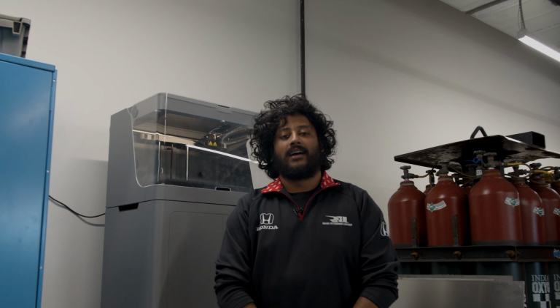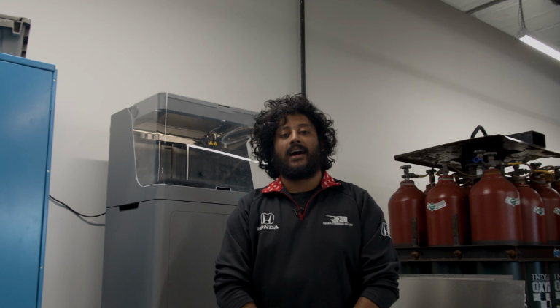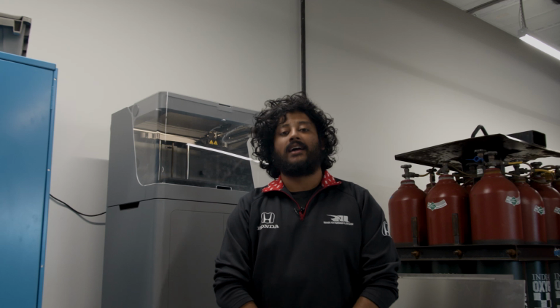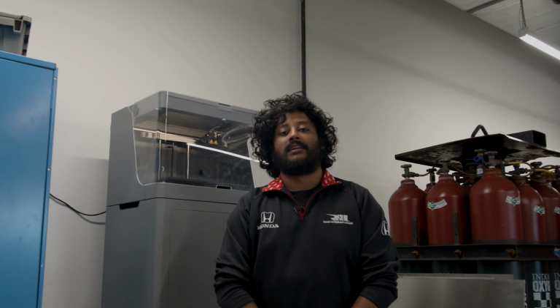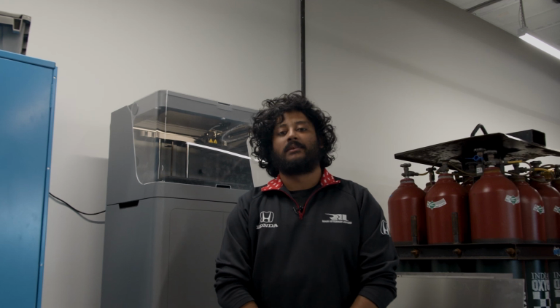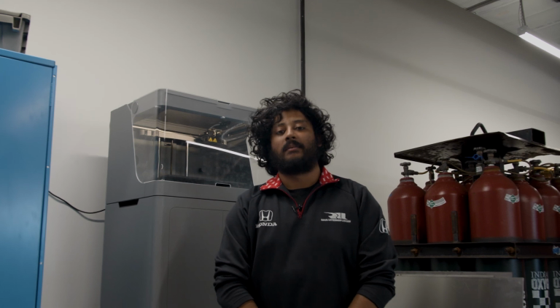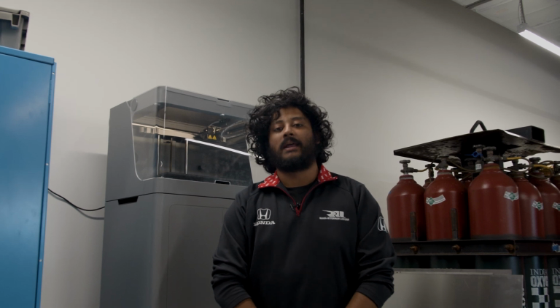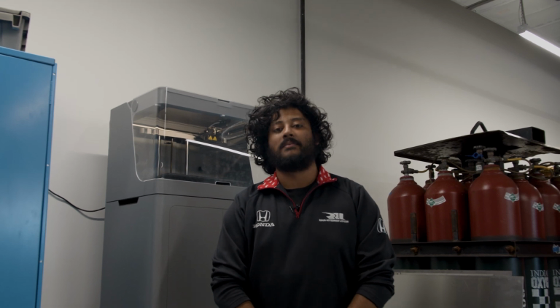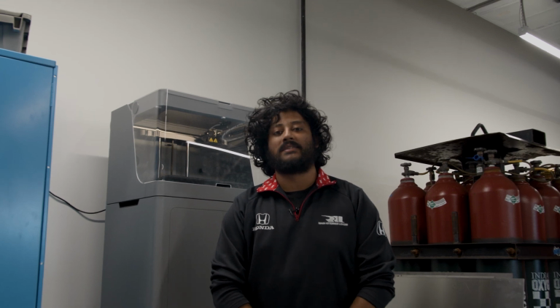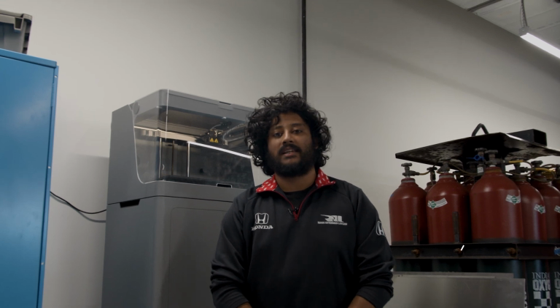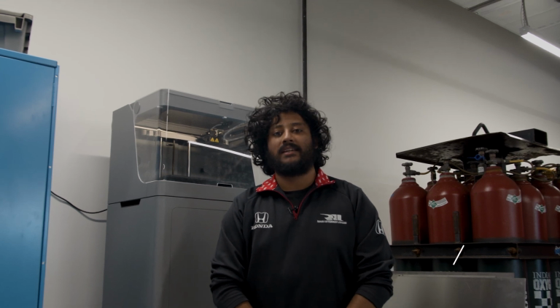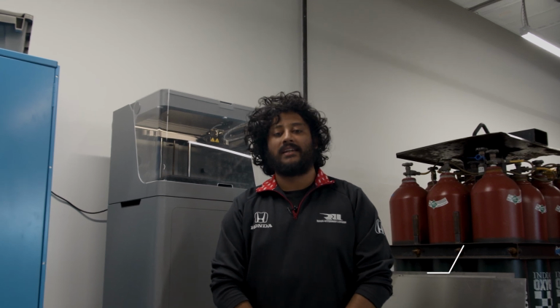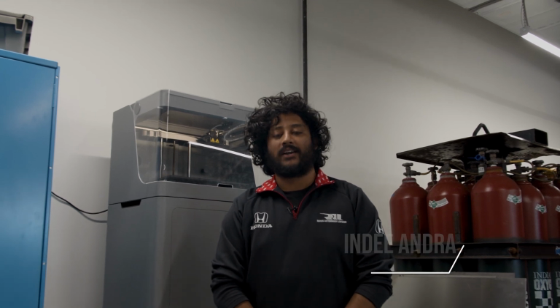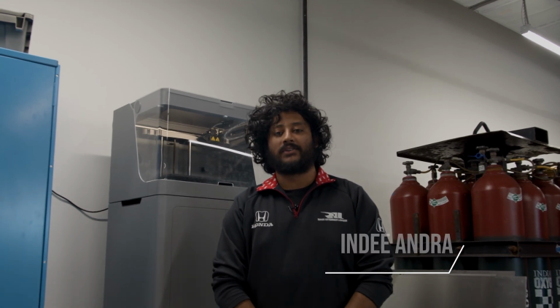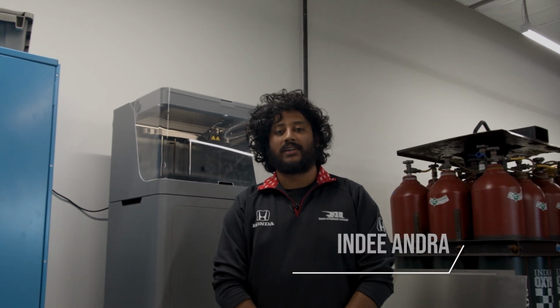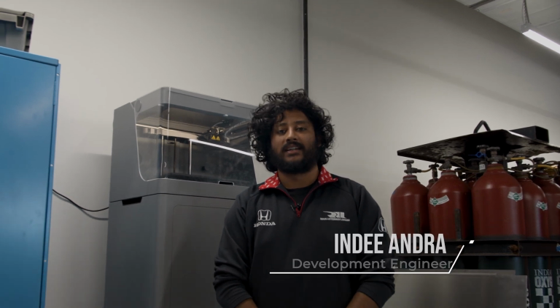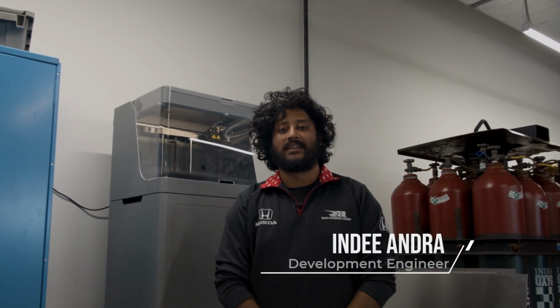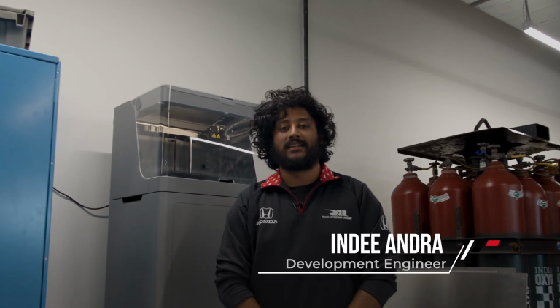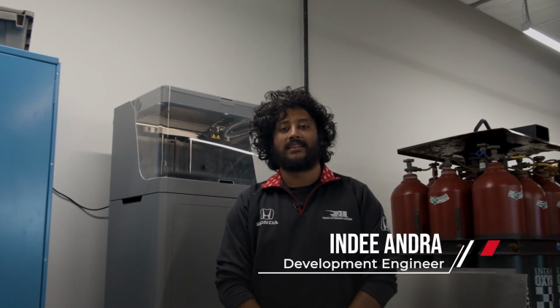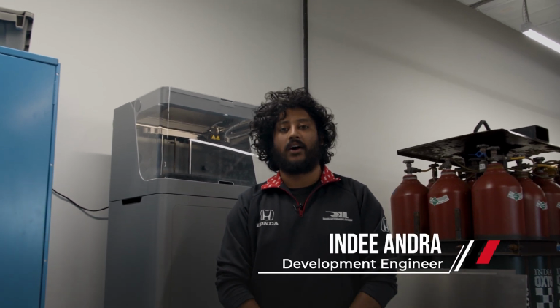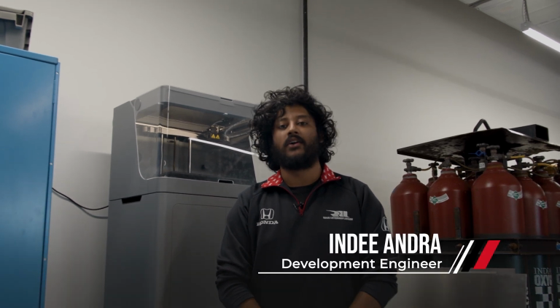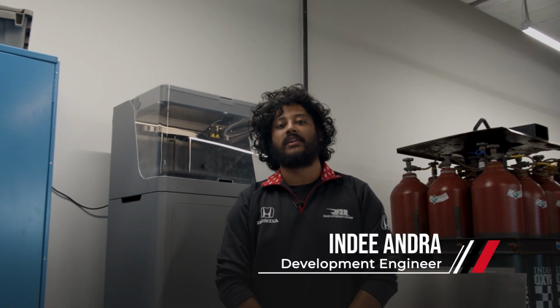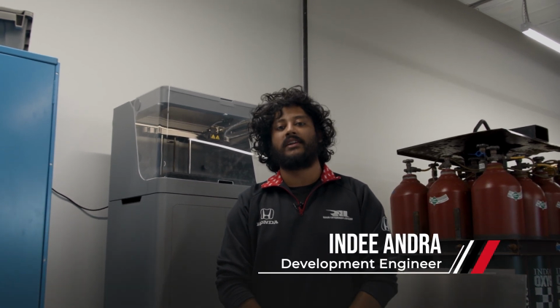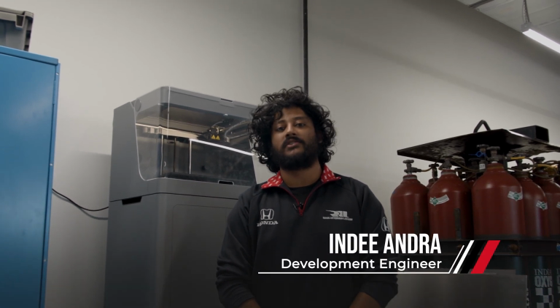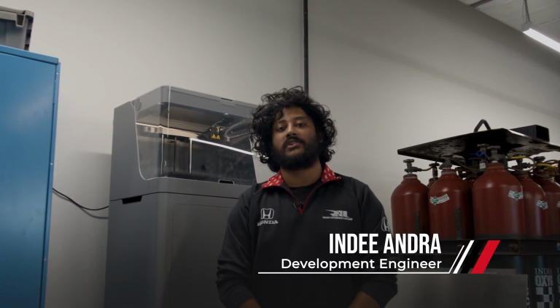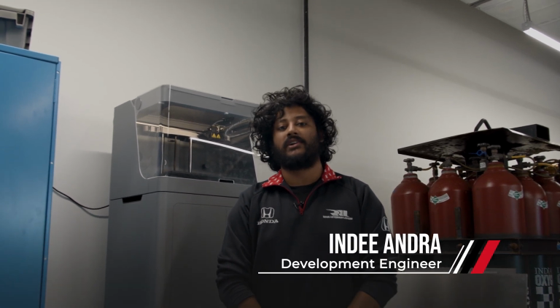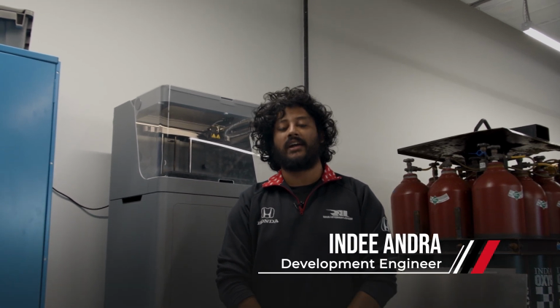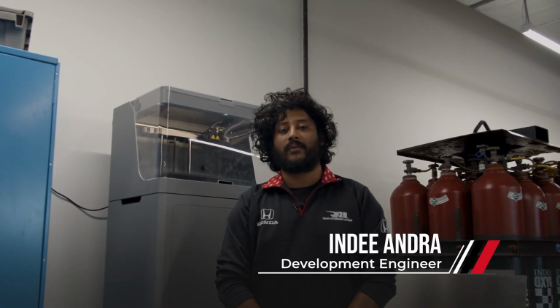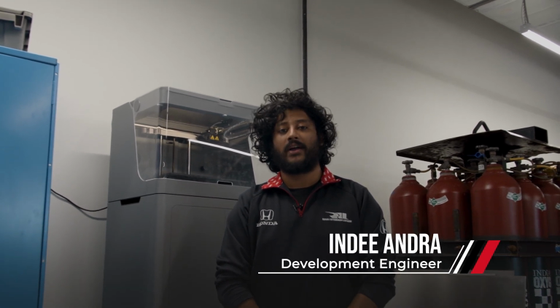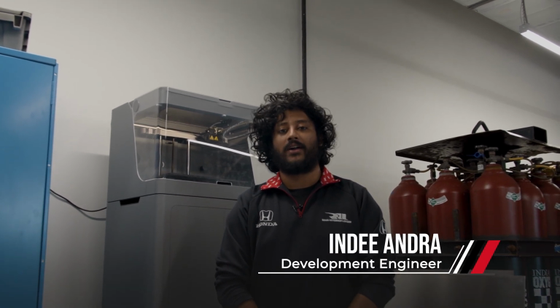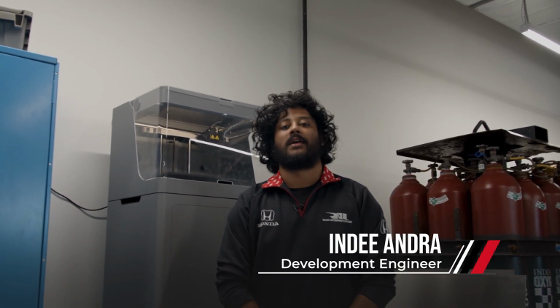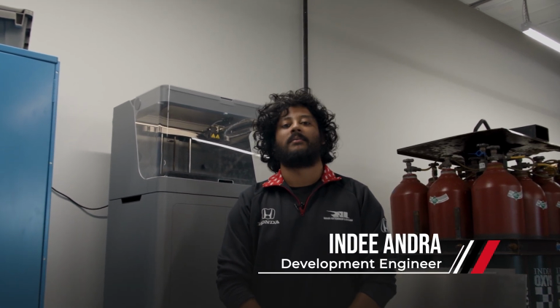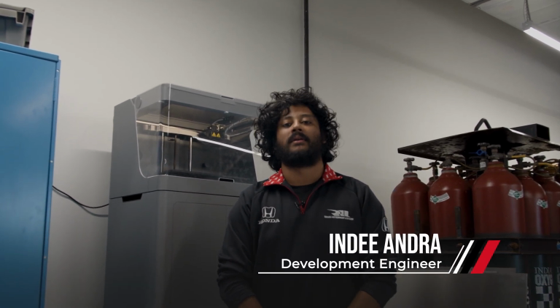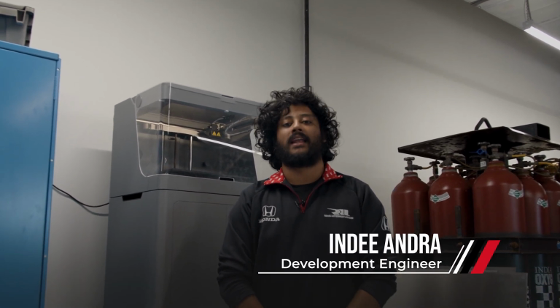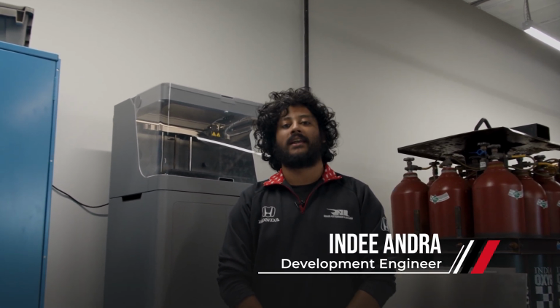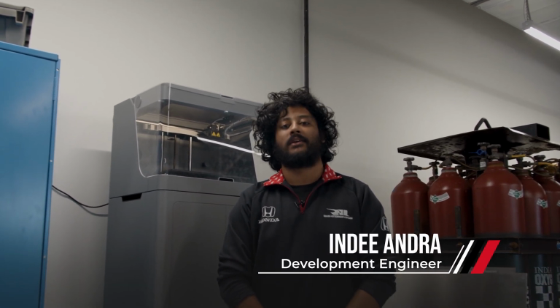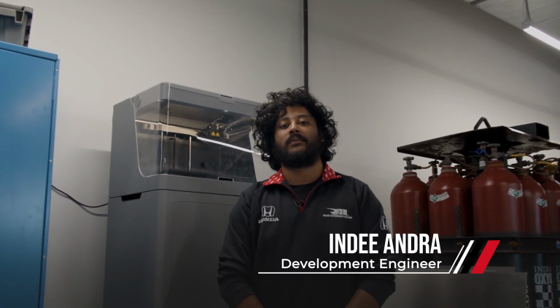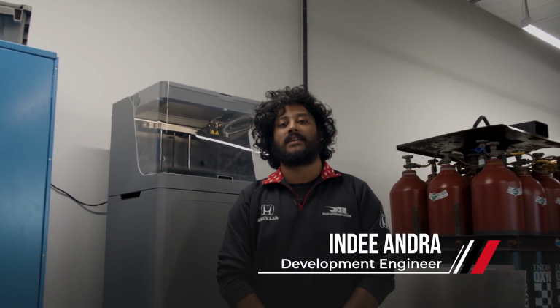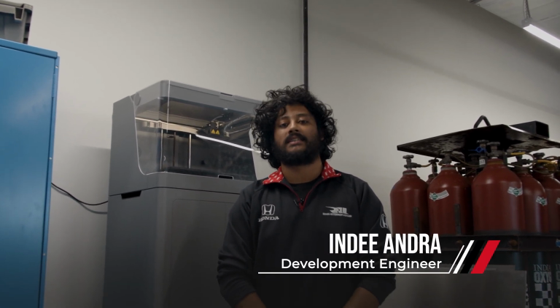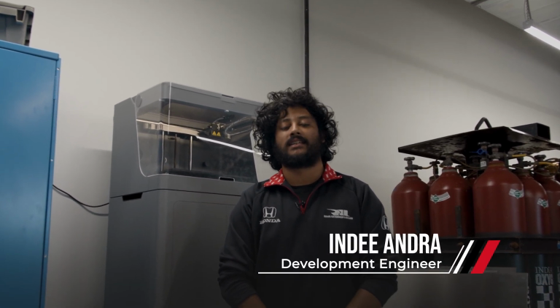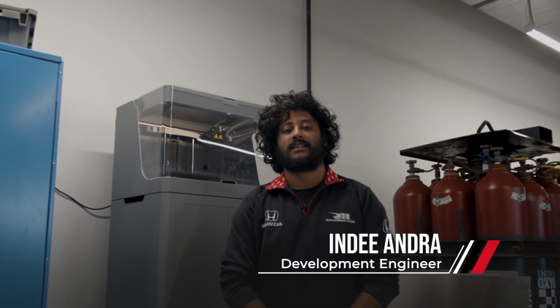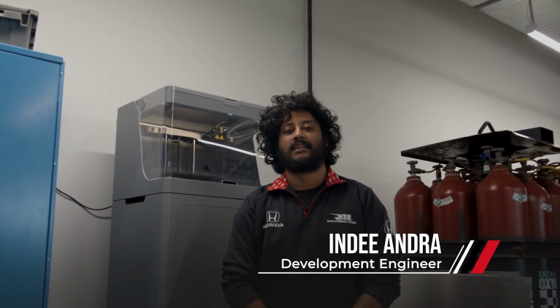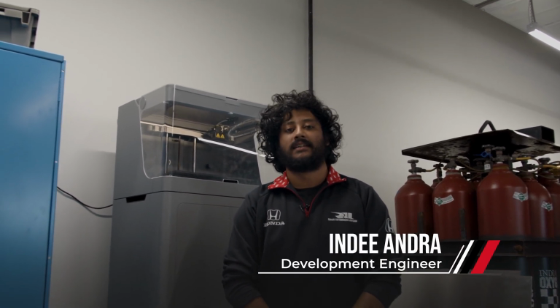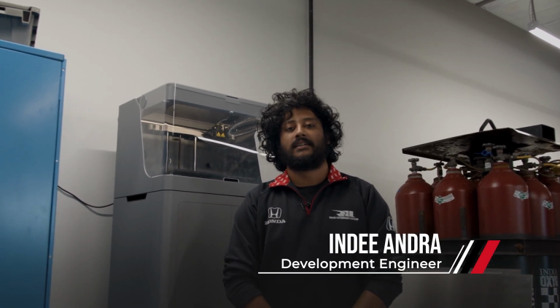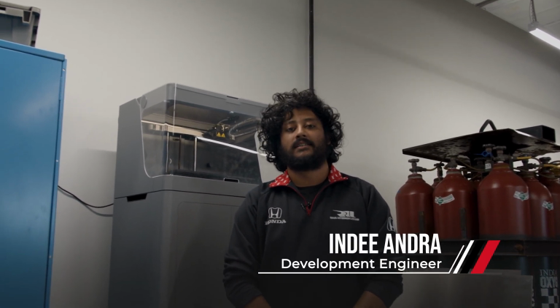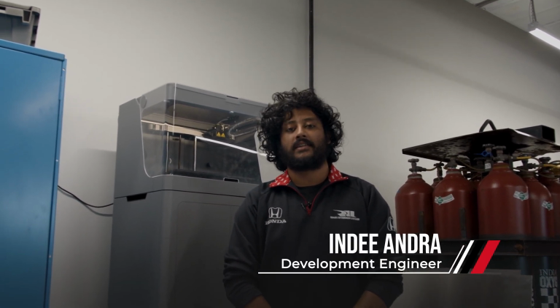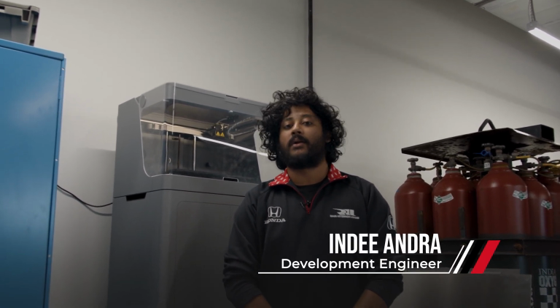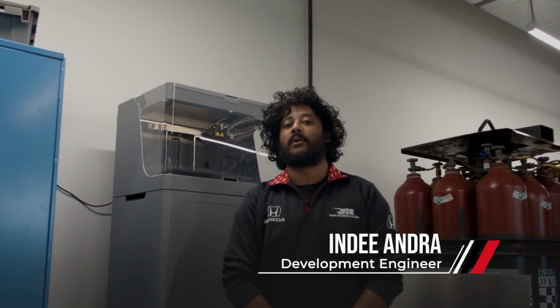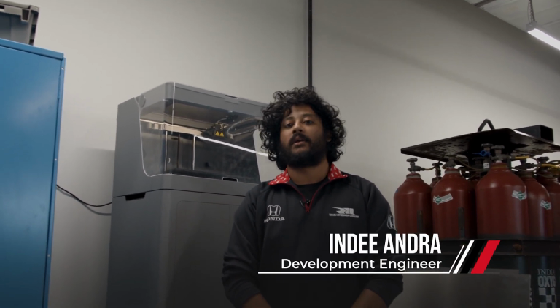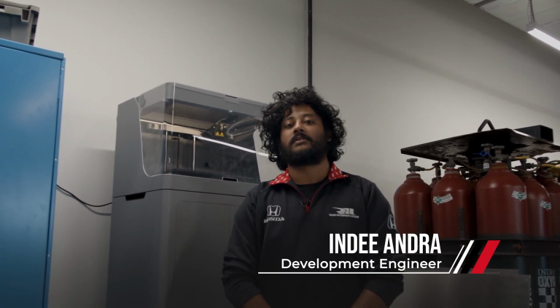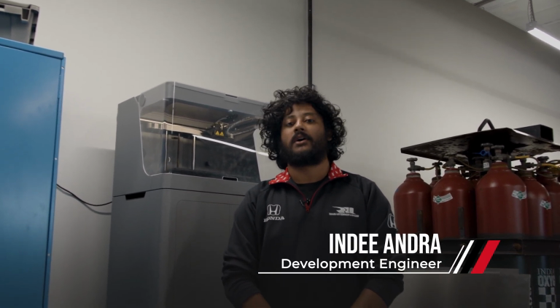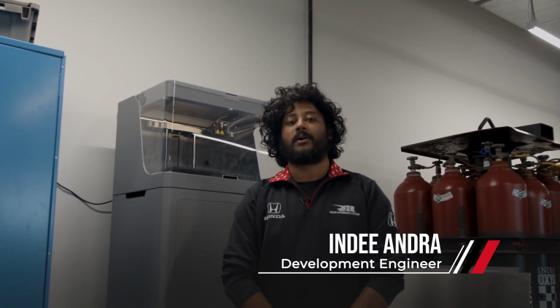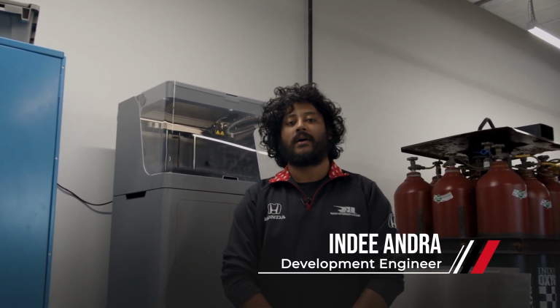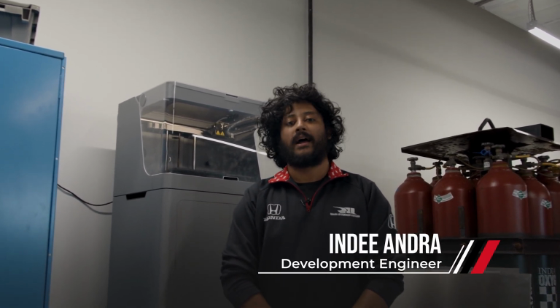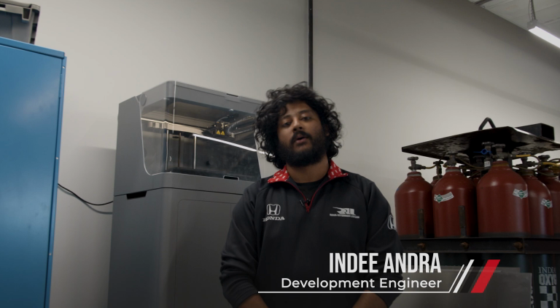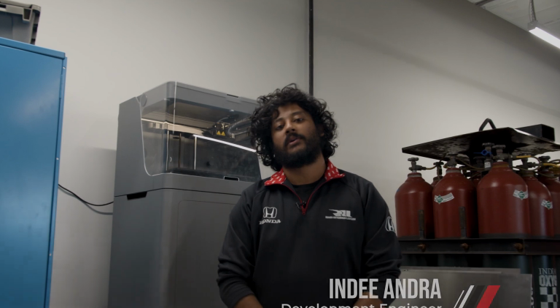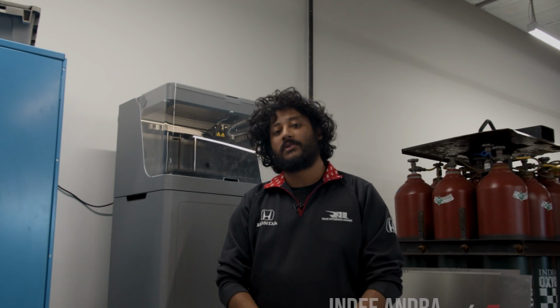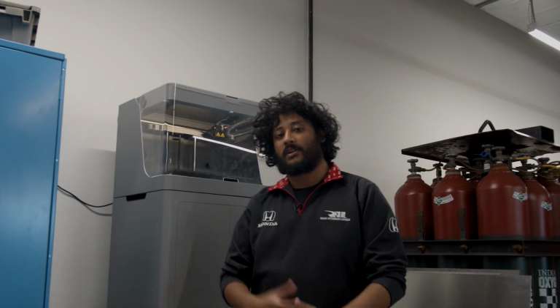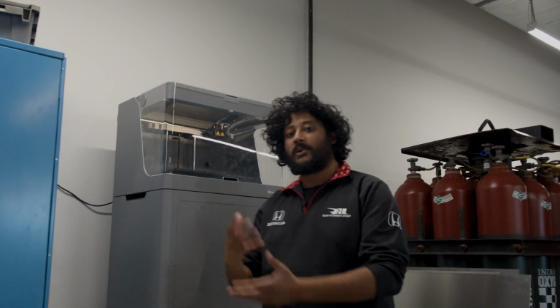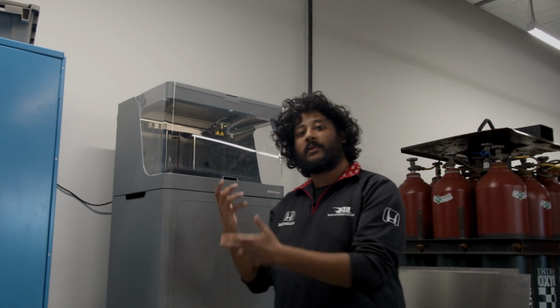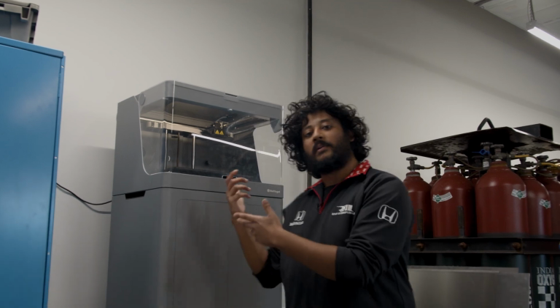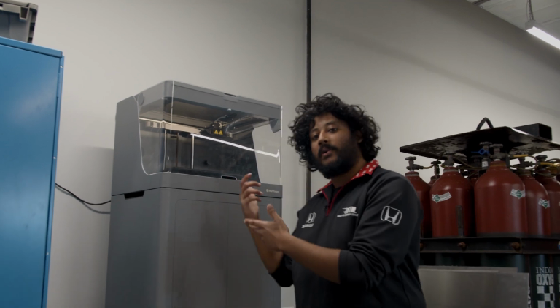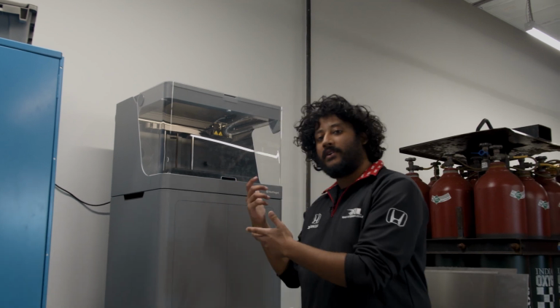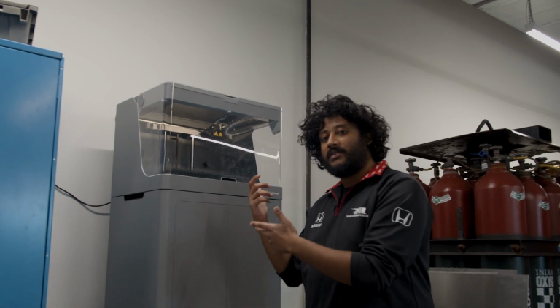Hi, my name is Indy Andhra, R&D engineer at Rahal Letterman Lanigan Racing. Today we're going to talk about how we use our 3D printers.